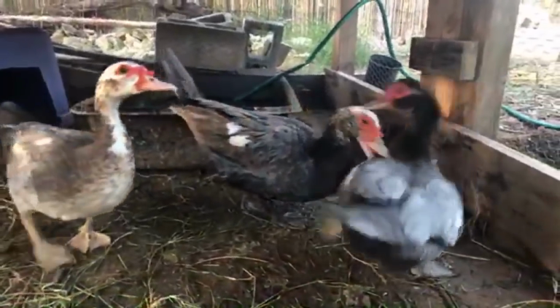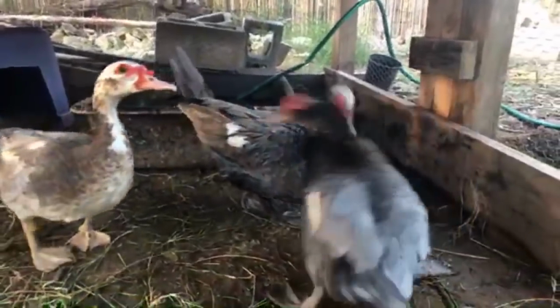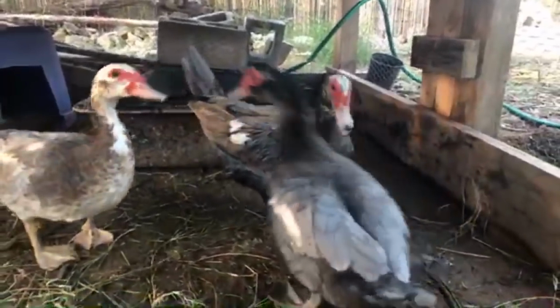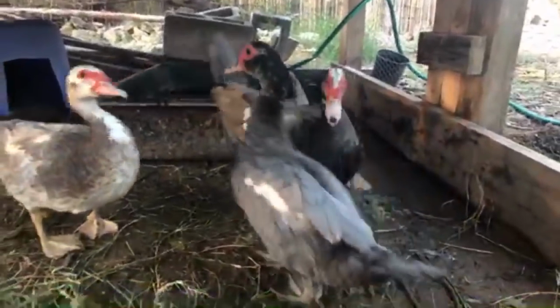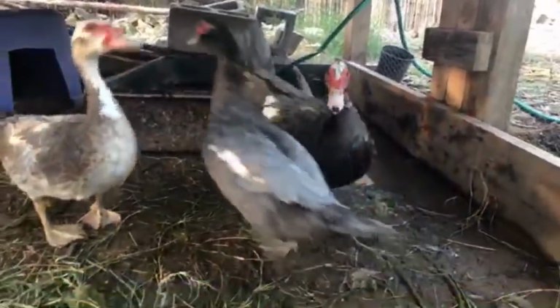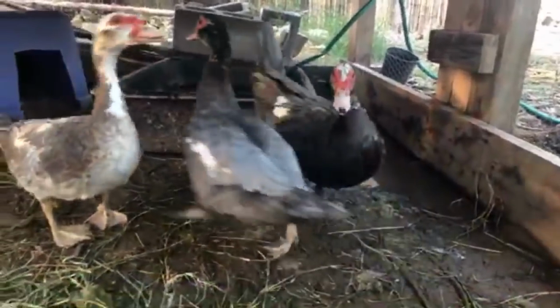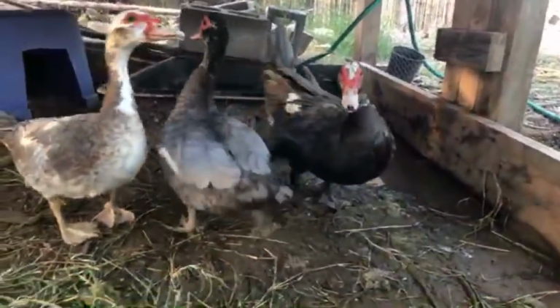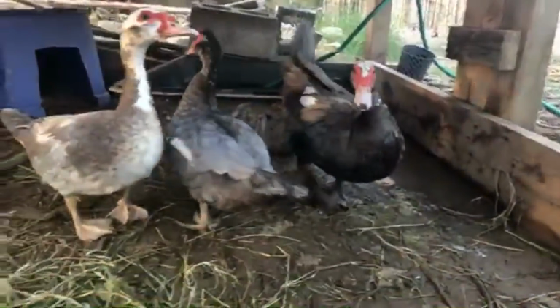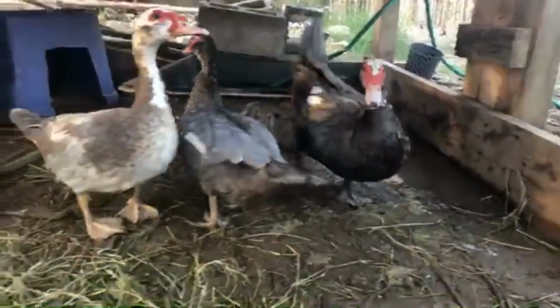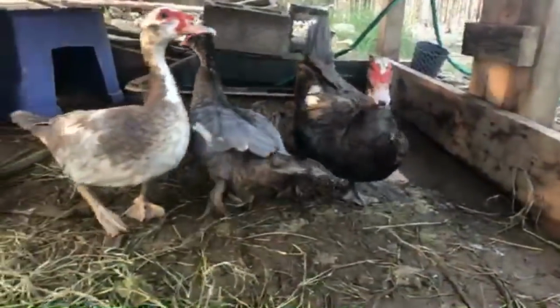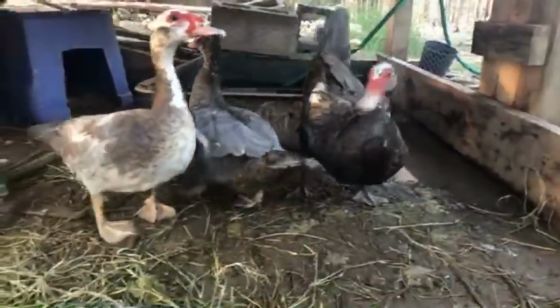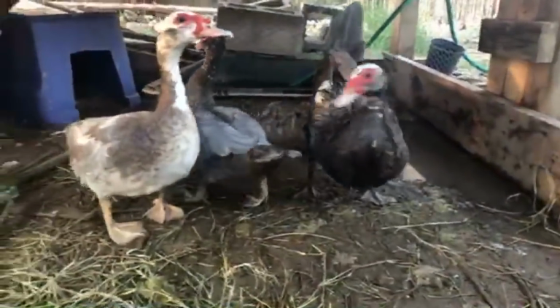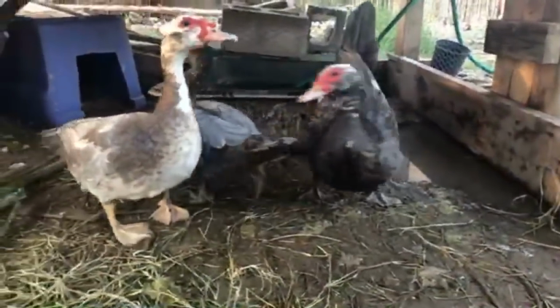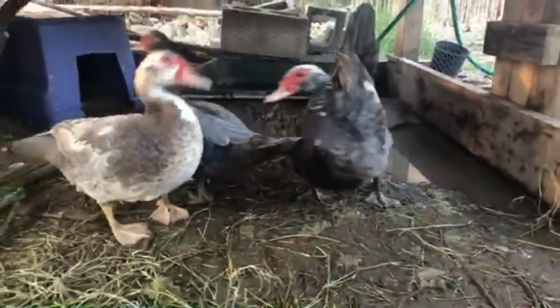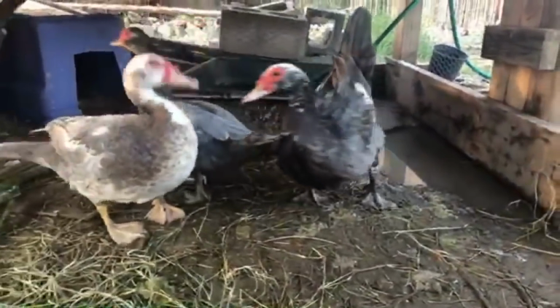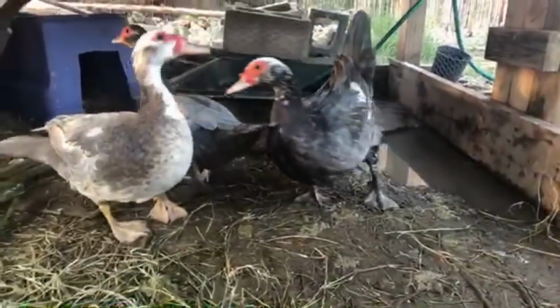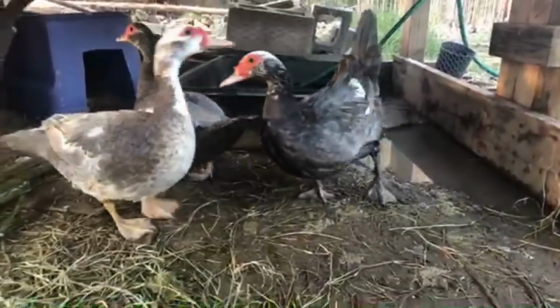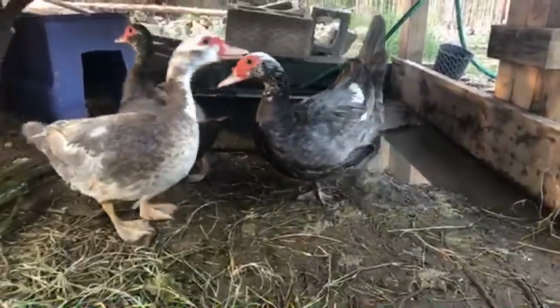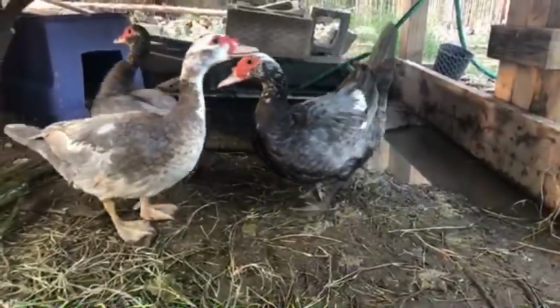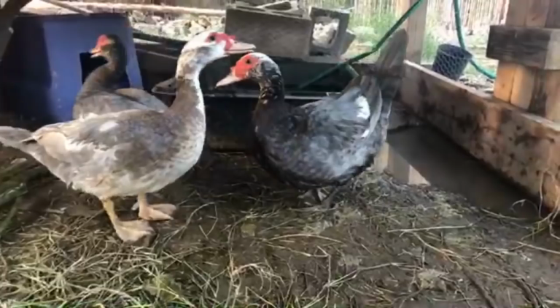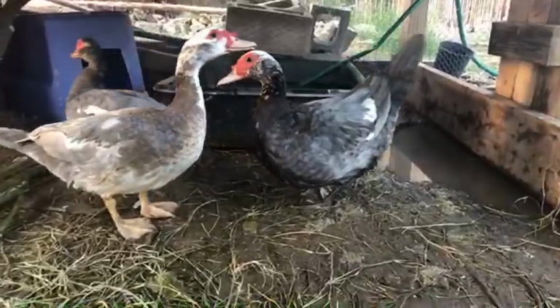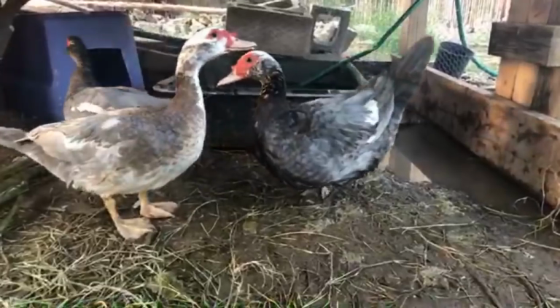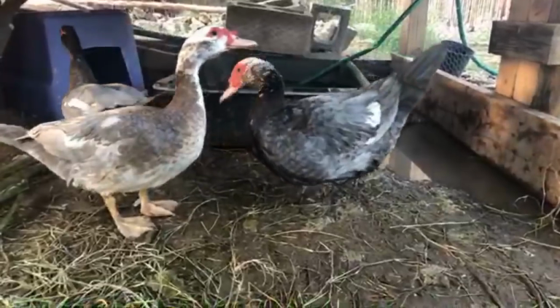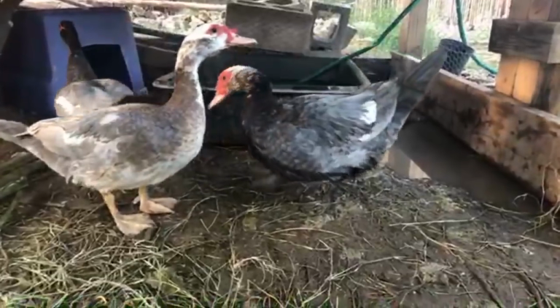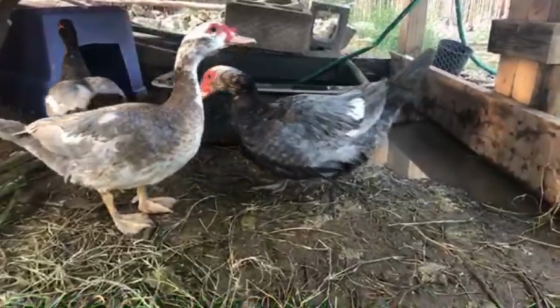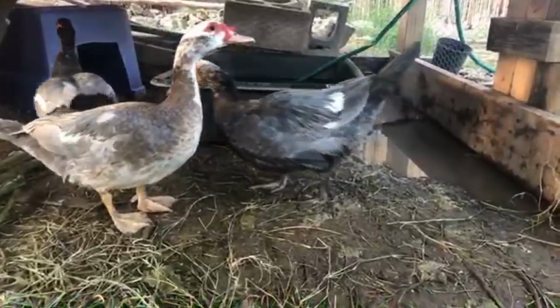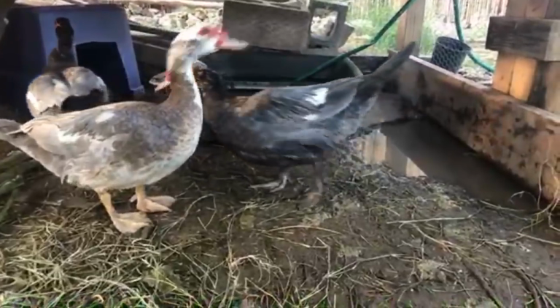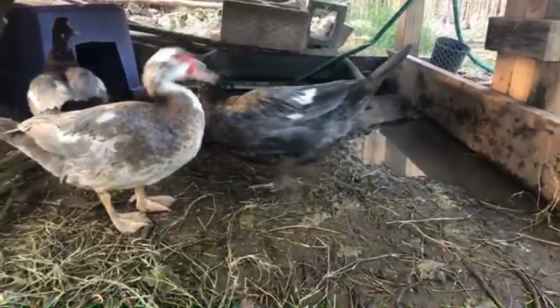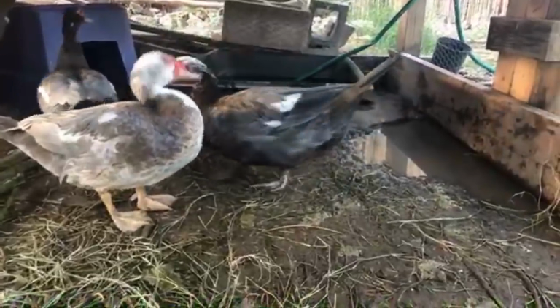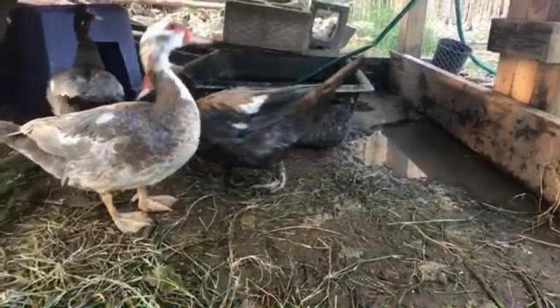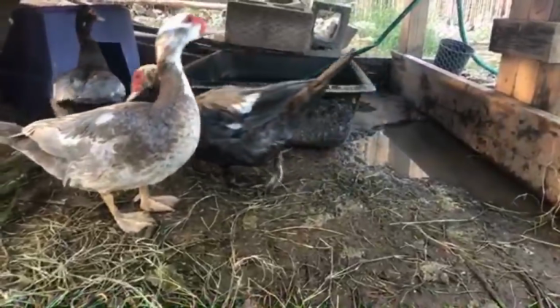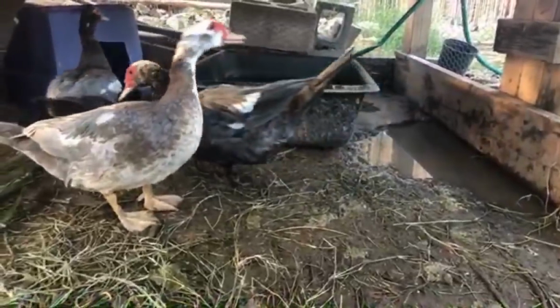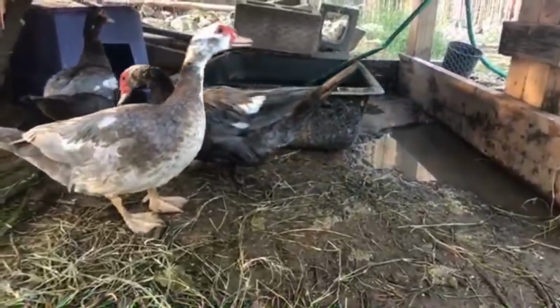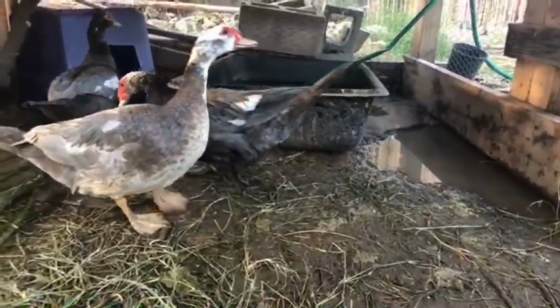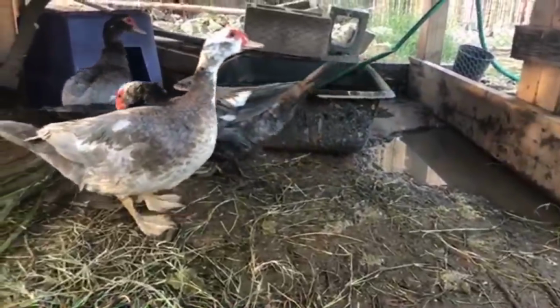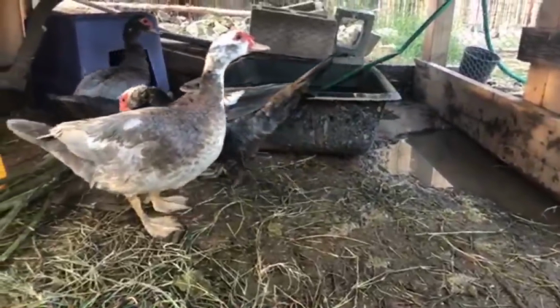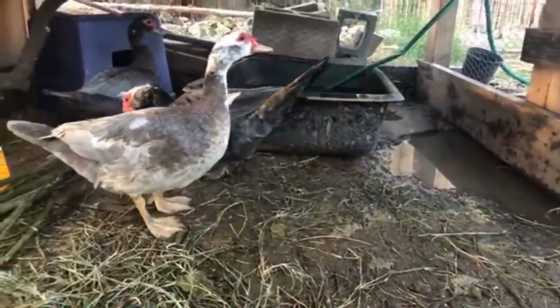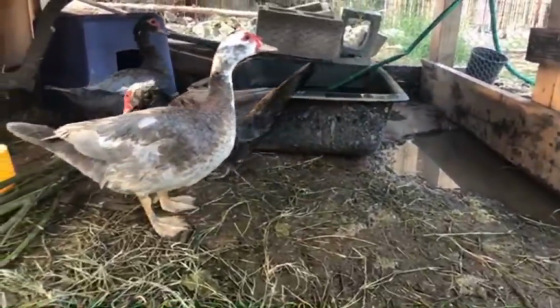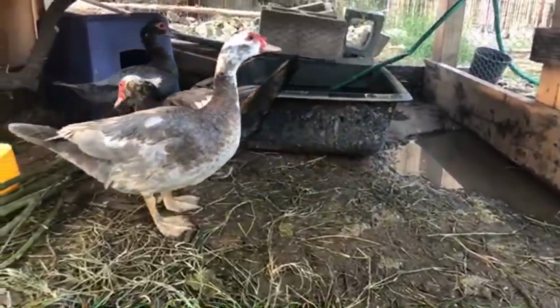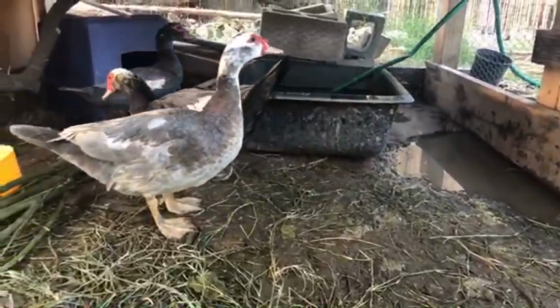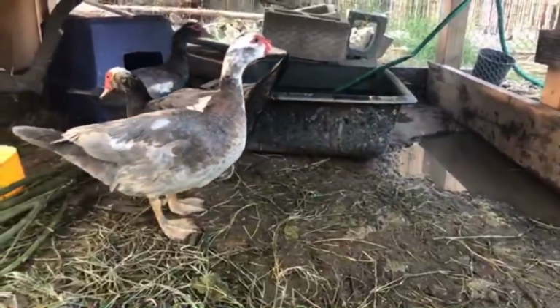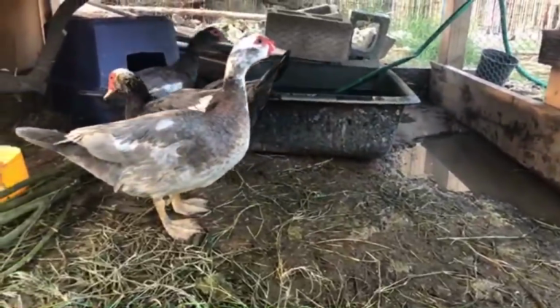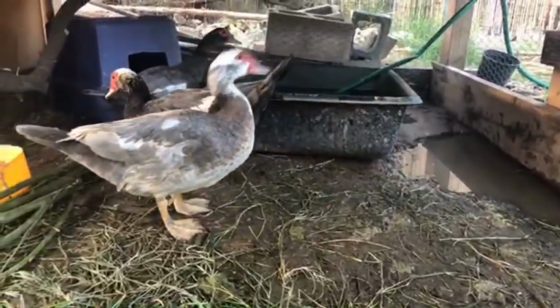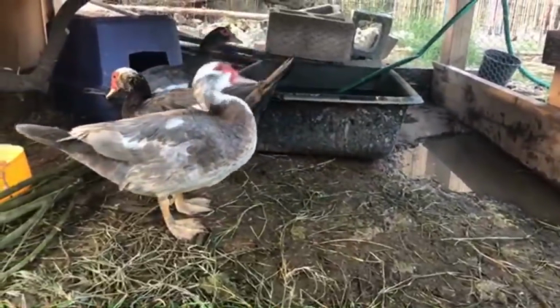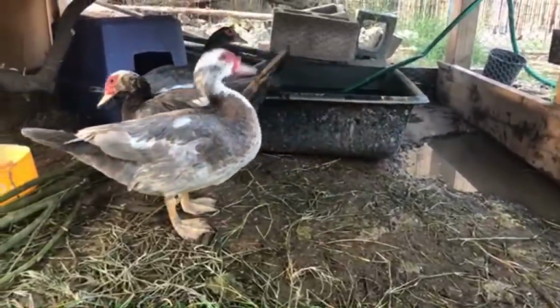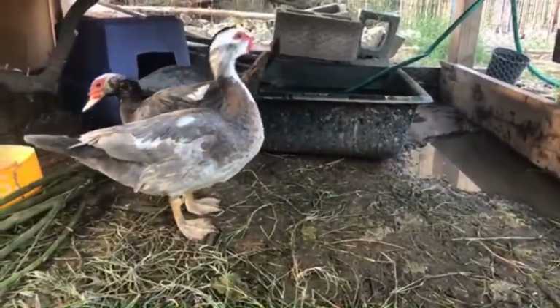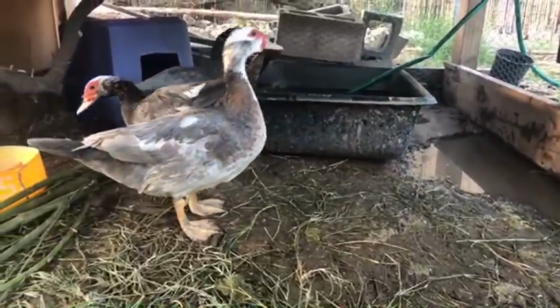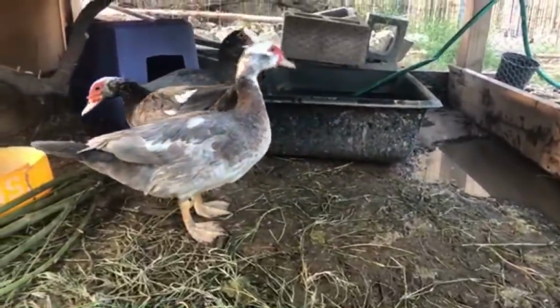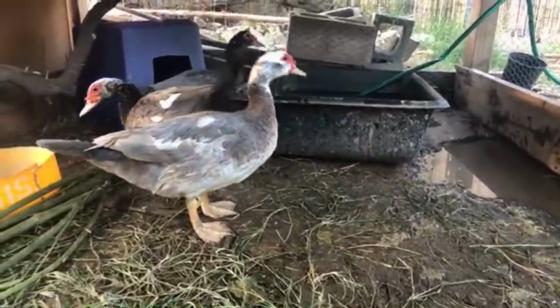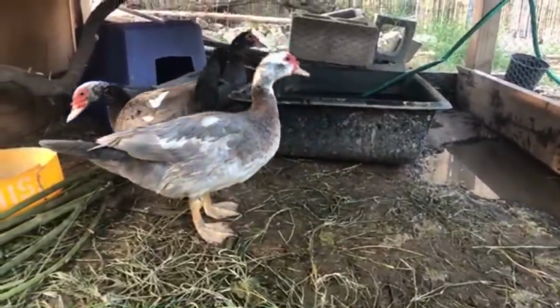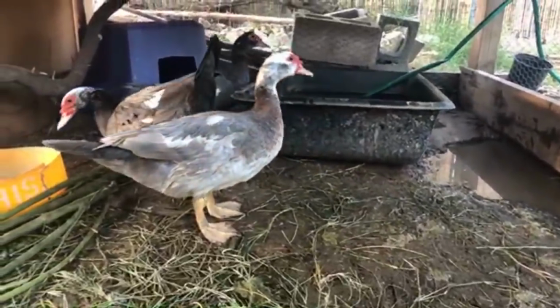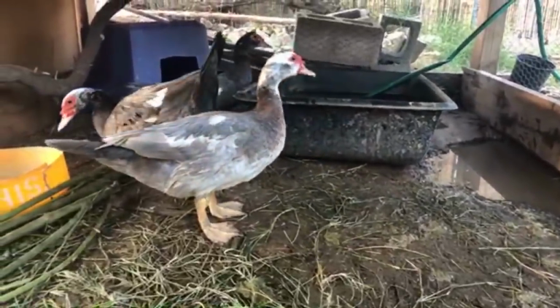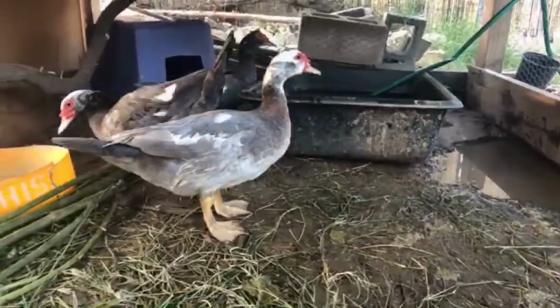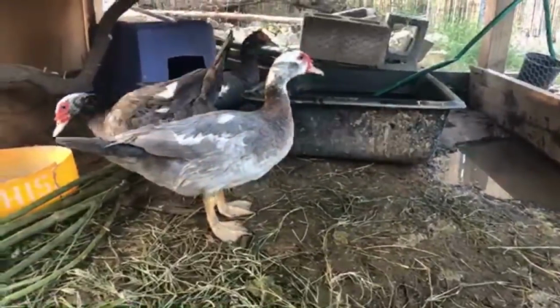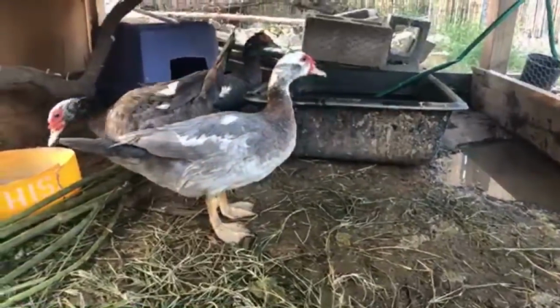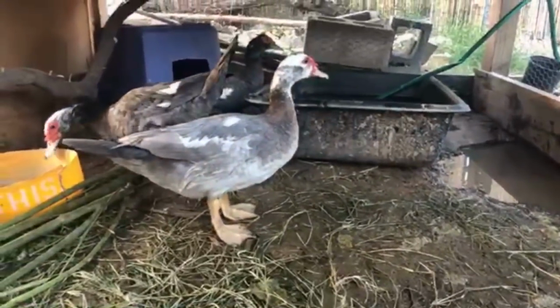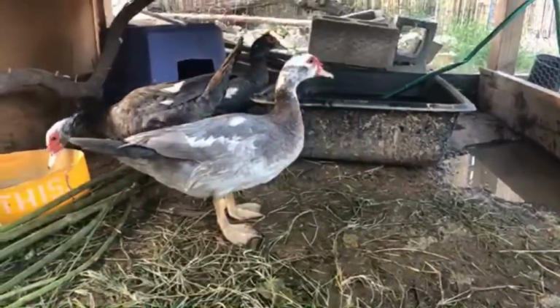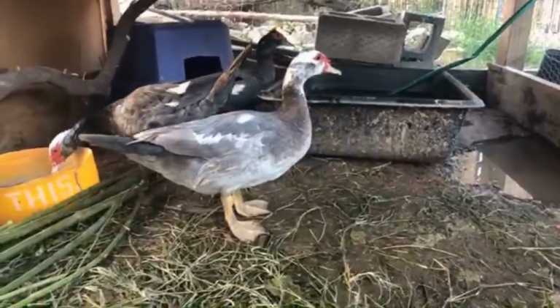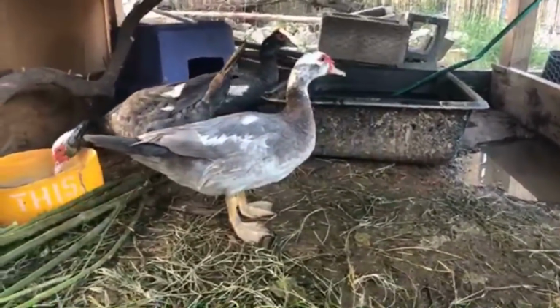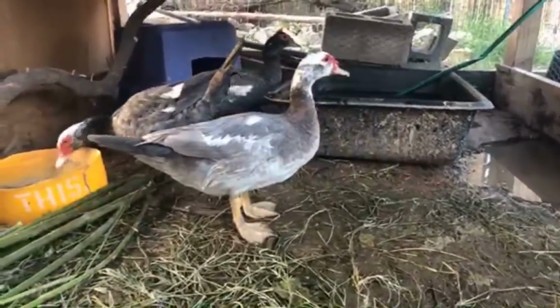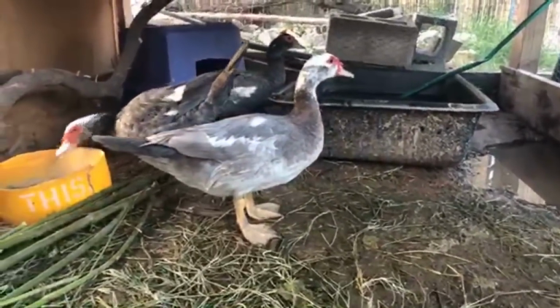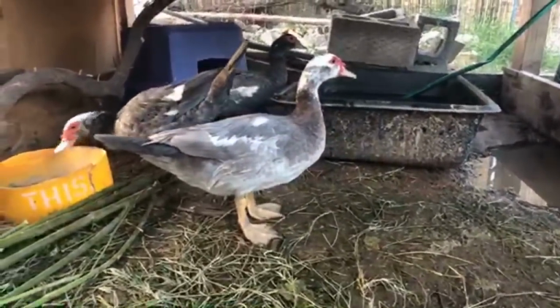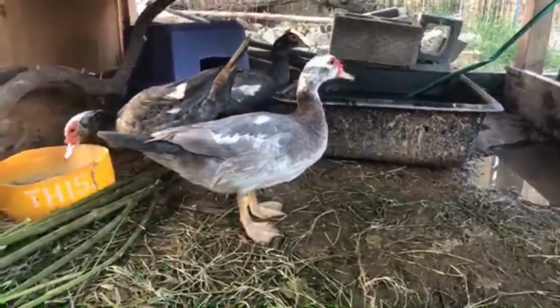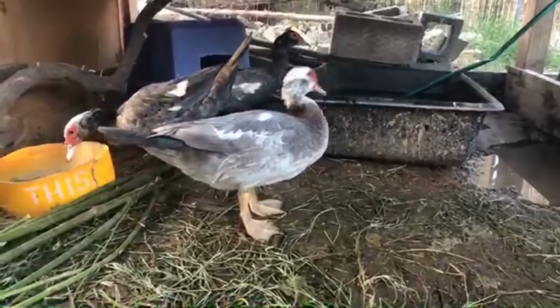James Fox asks: there are always ants going up and down my moringa tree and it looks like it has aphids. Should I be concerned or step in and take care of it?